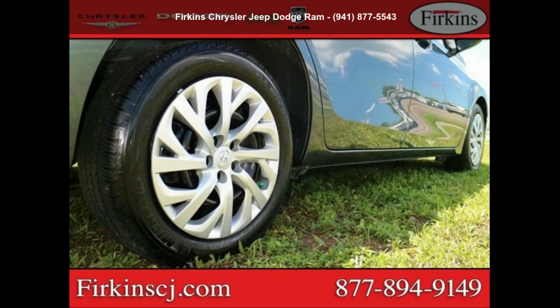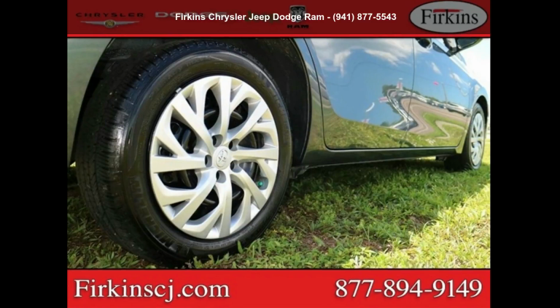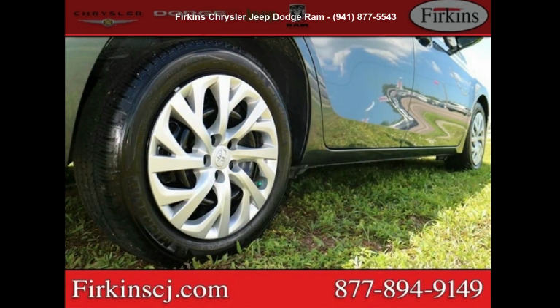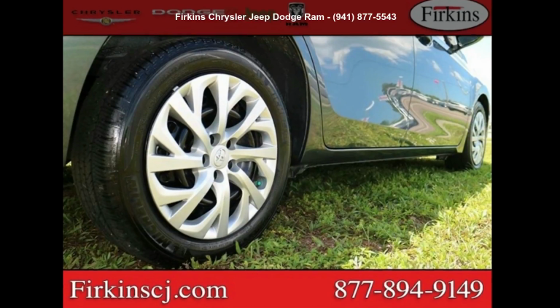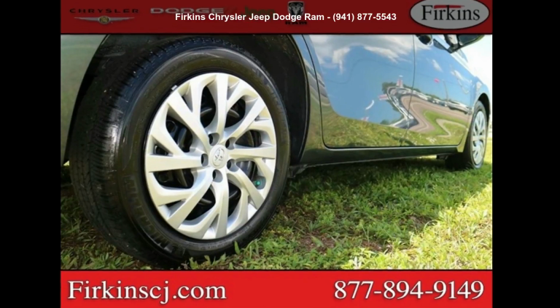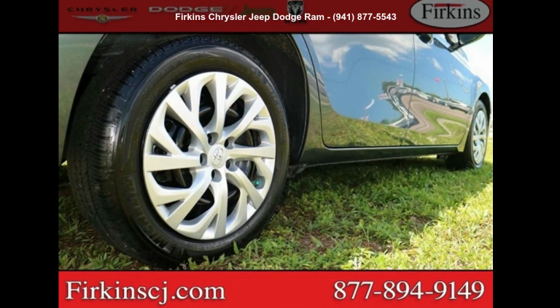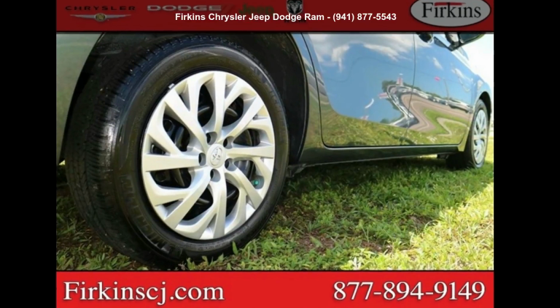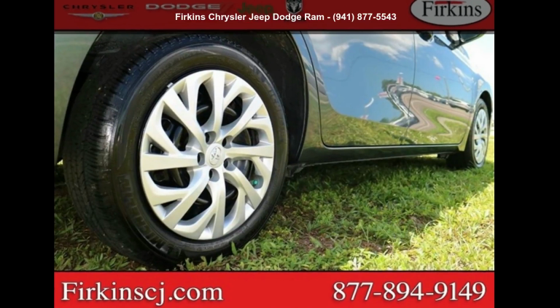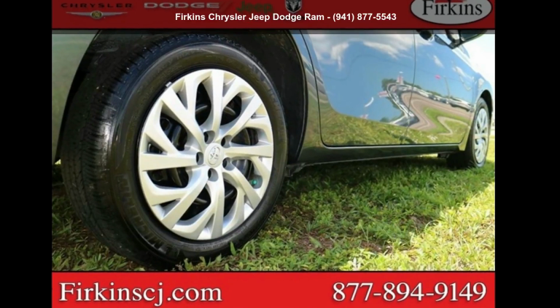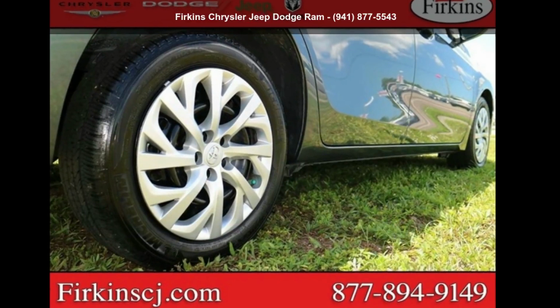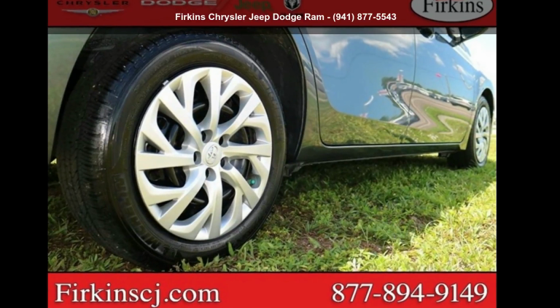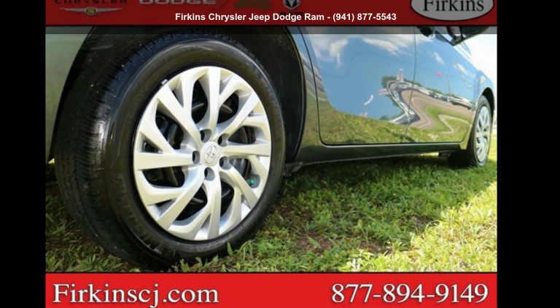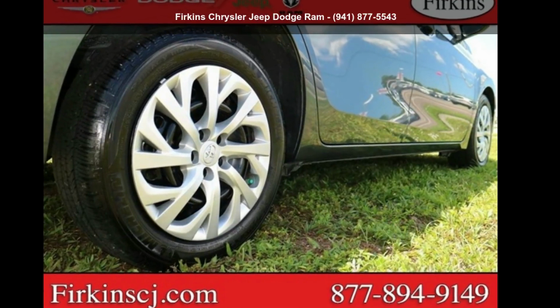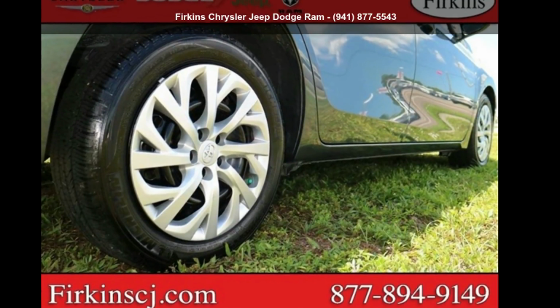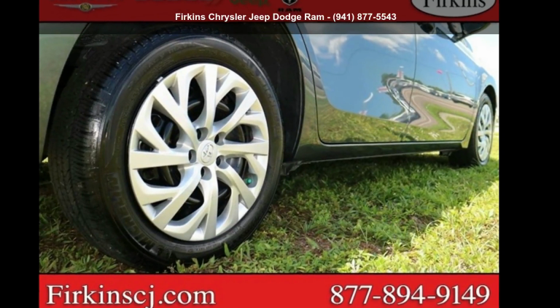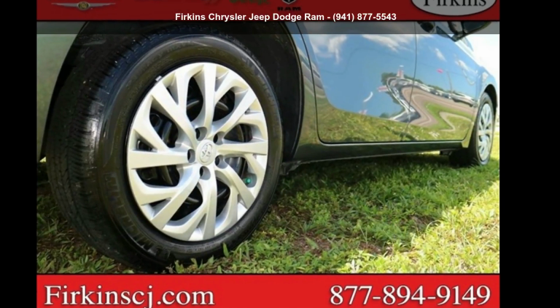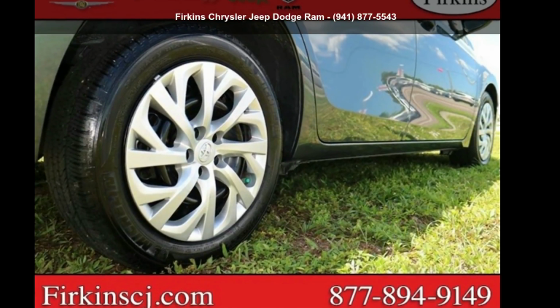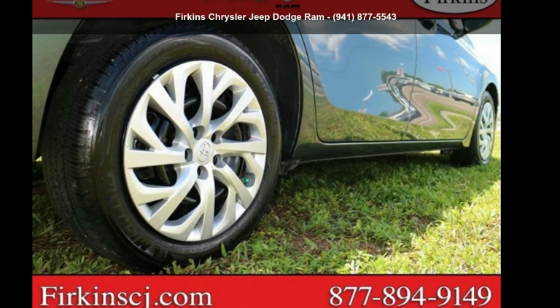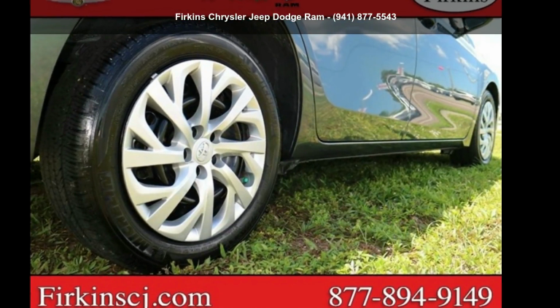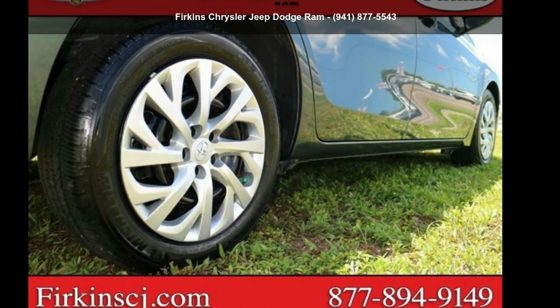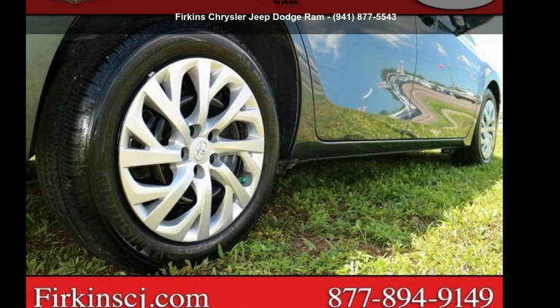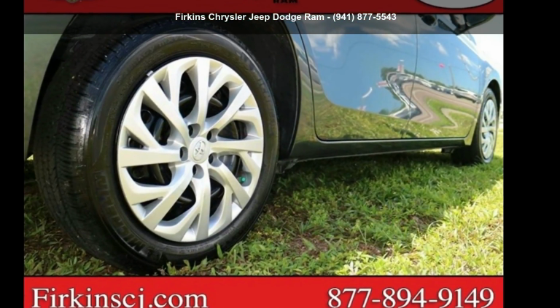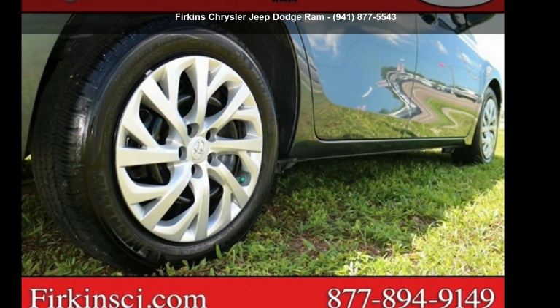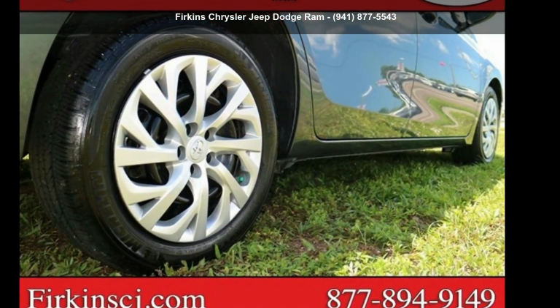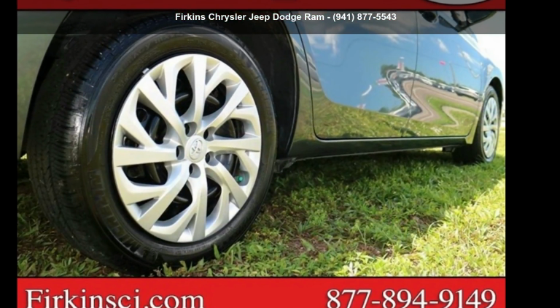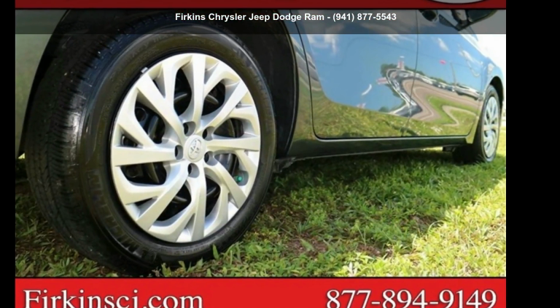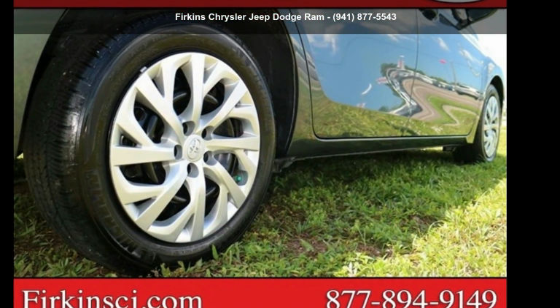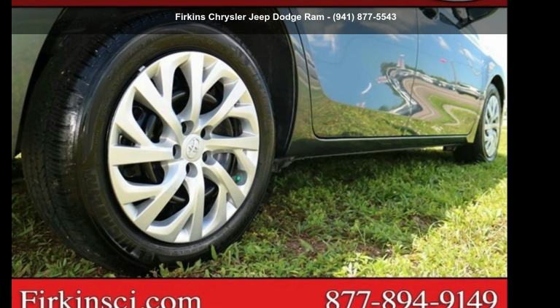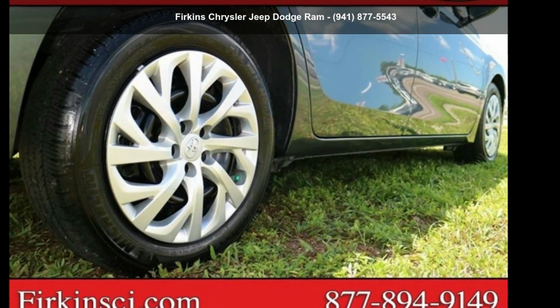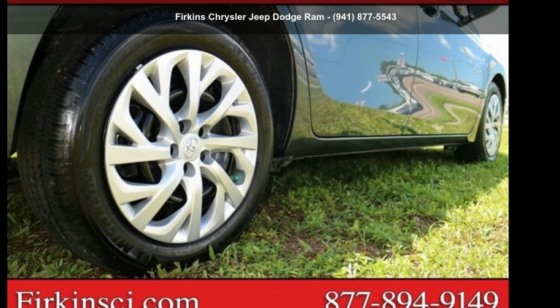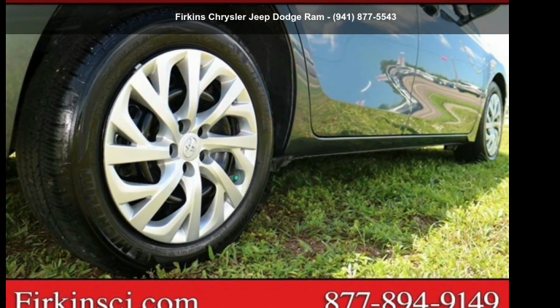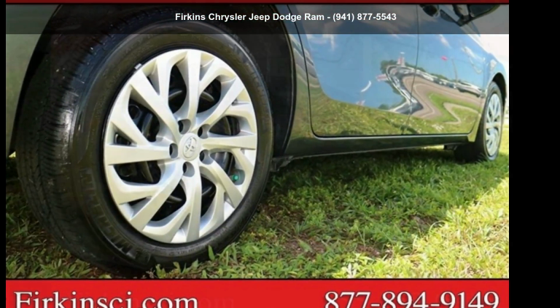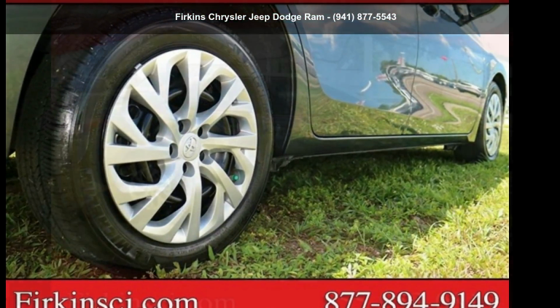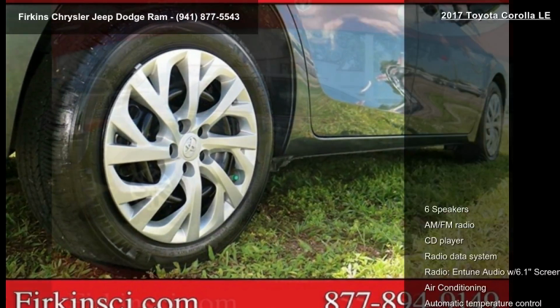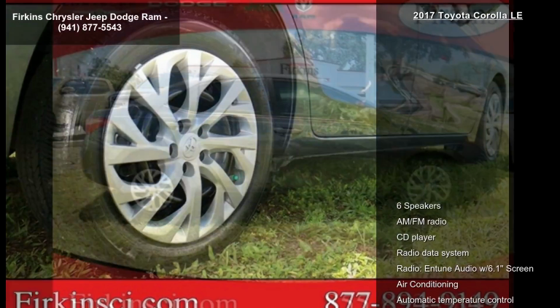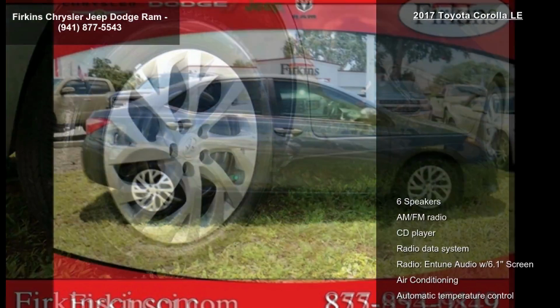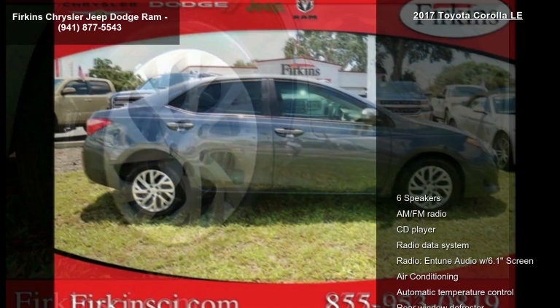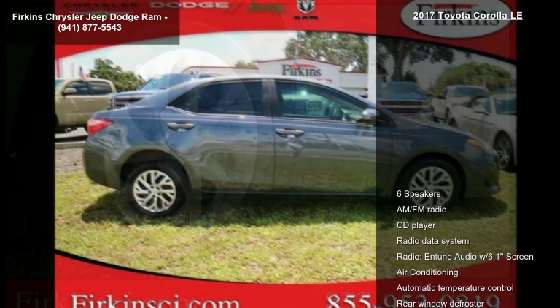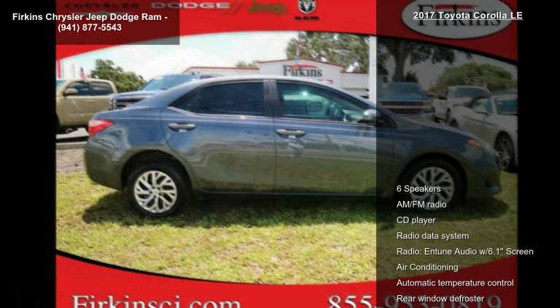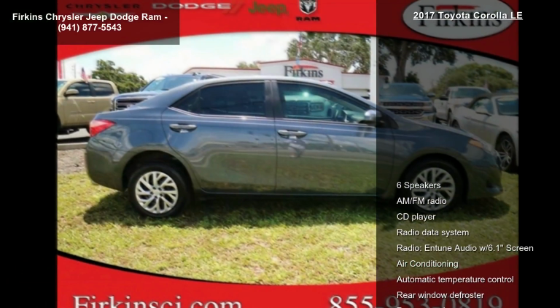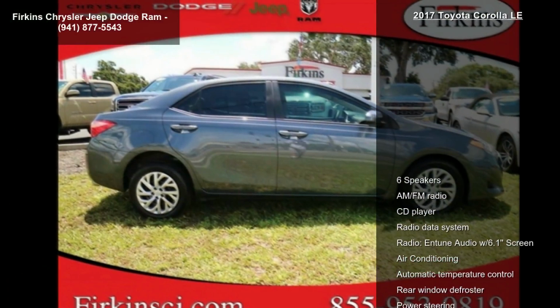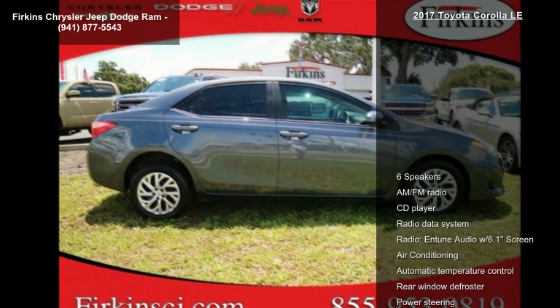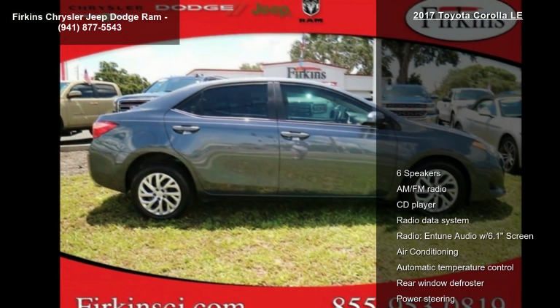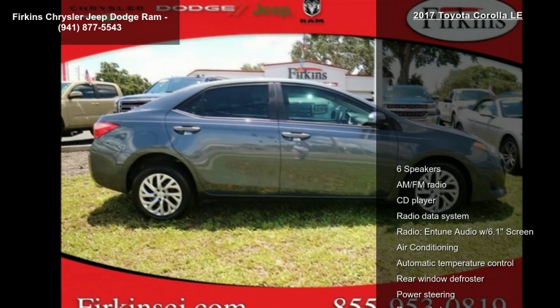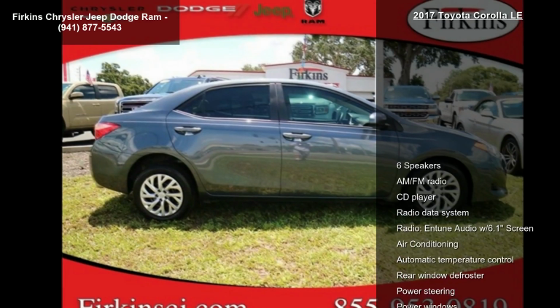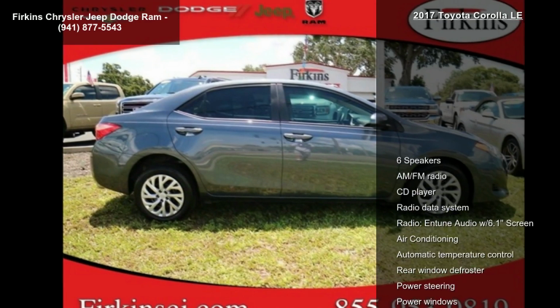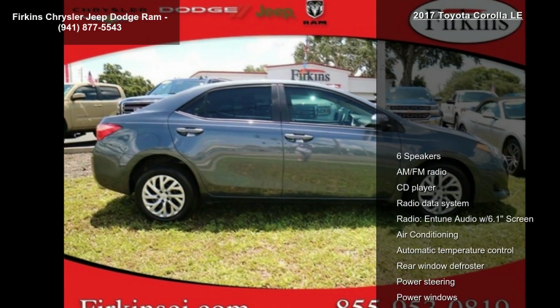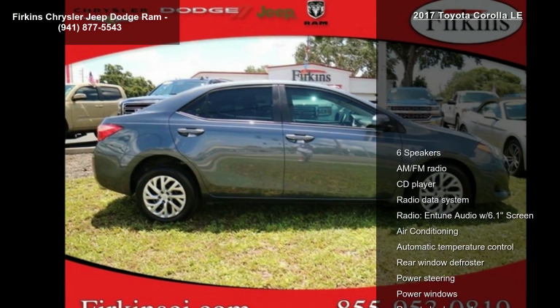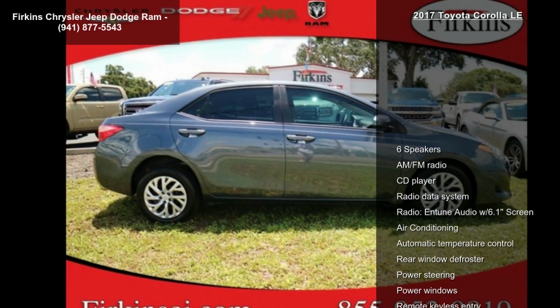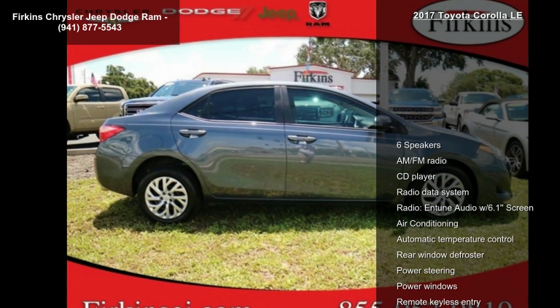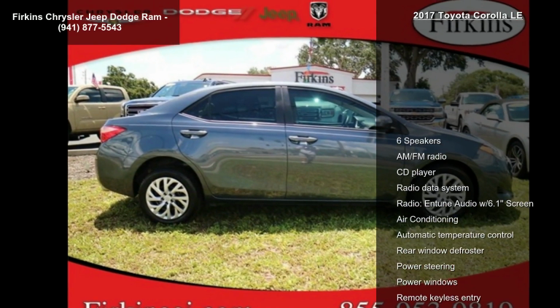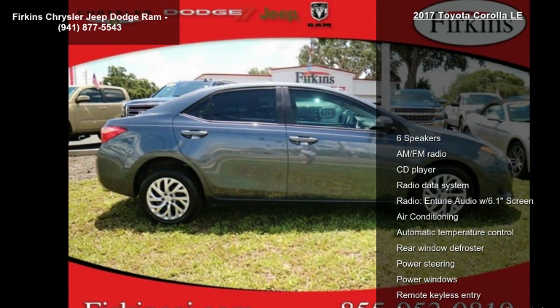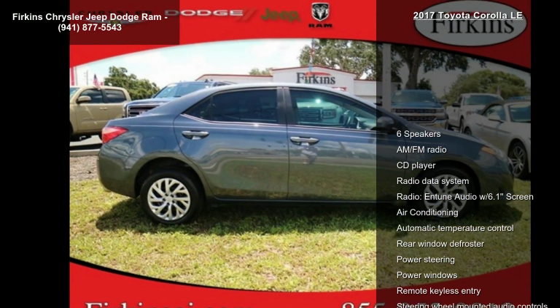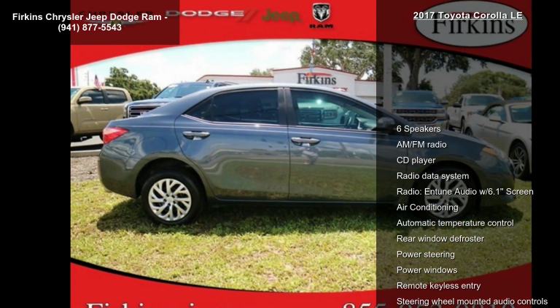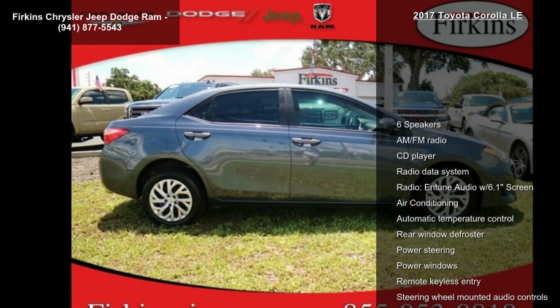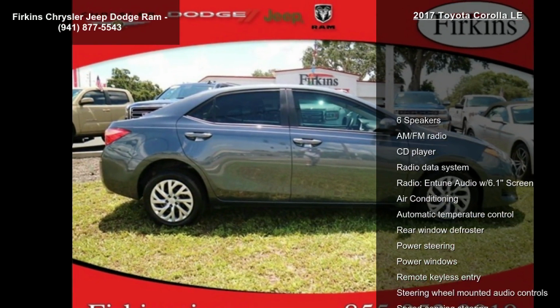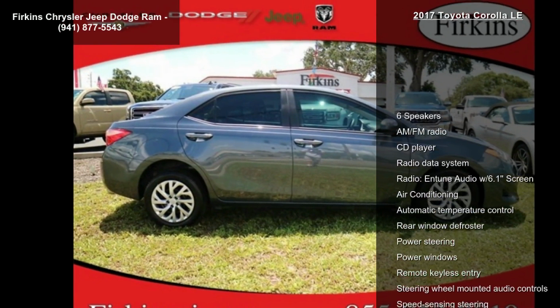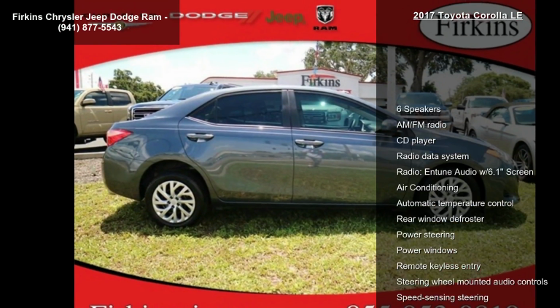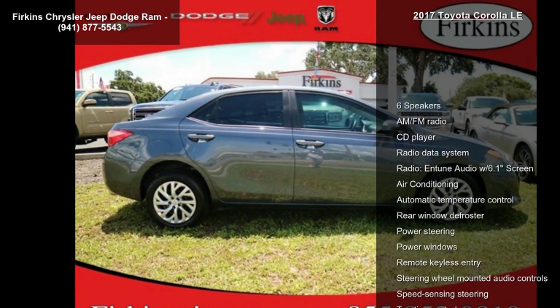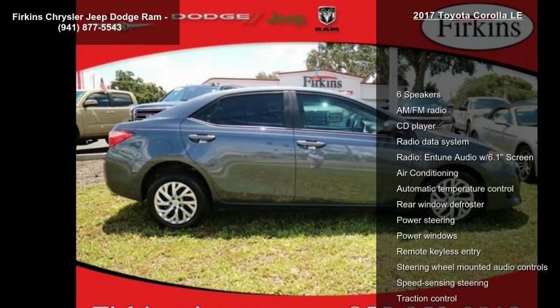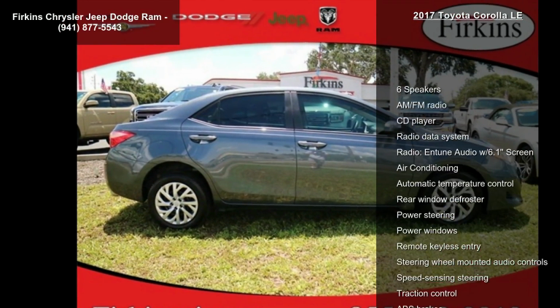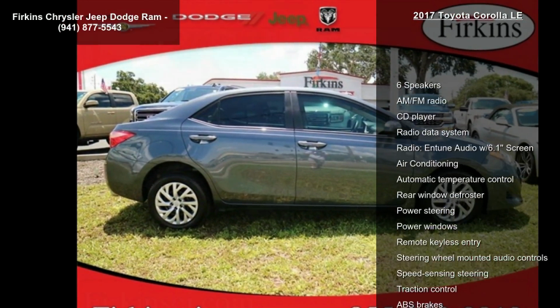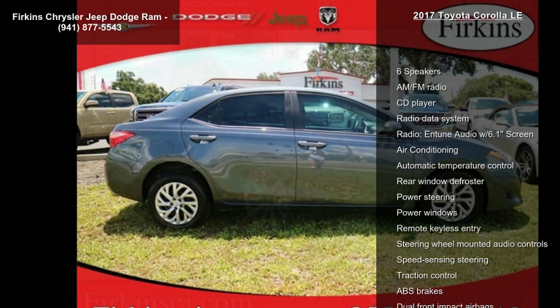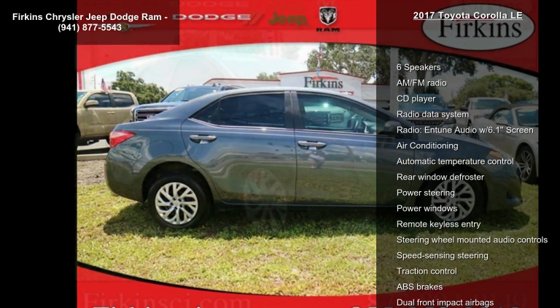Check out this 2017 Toyota Corolla LE. If you are looking for an automobile with great features, look no further.